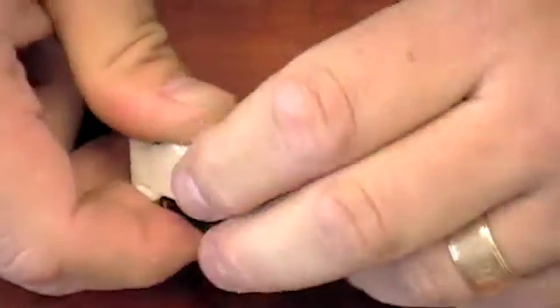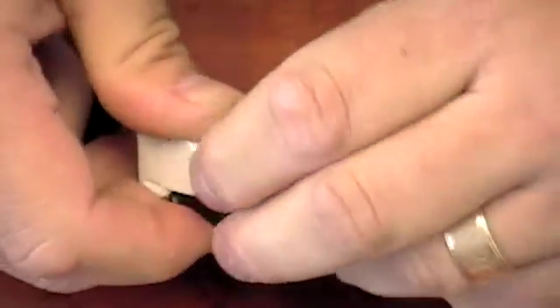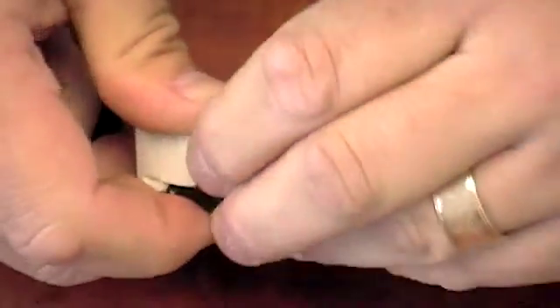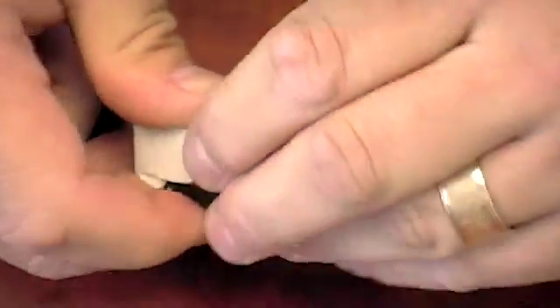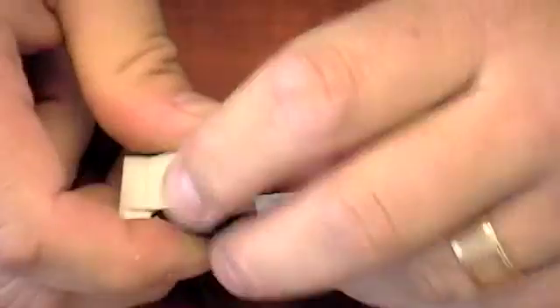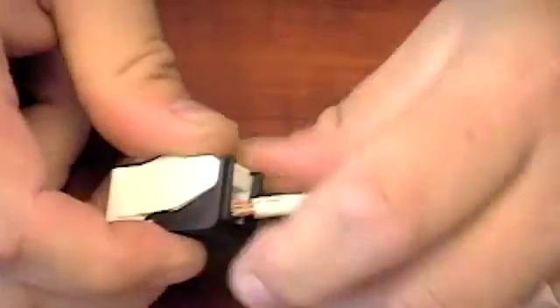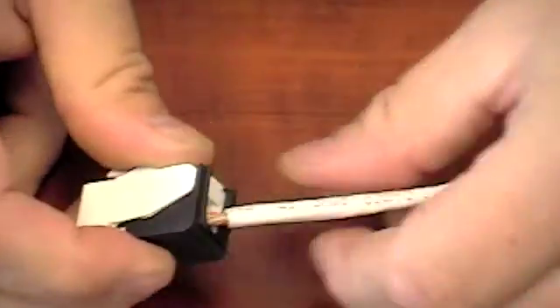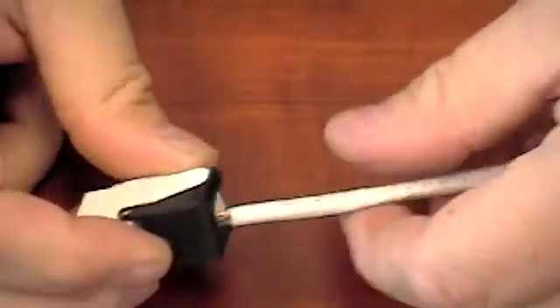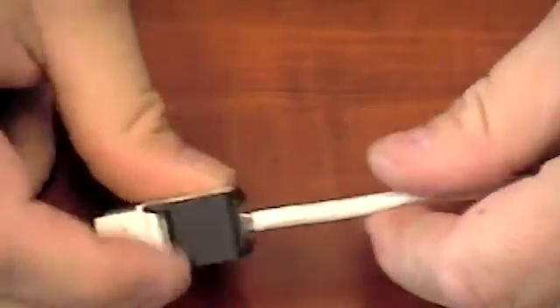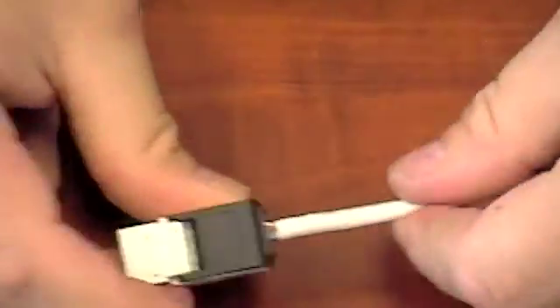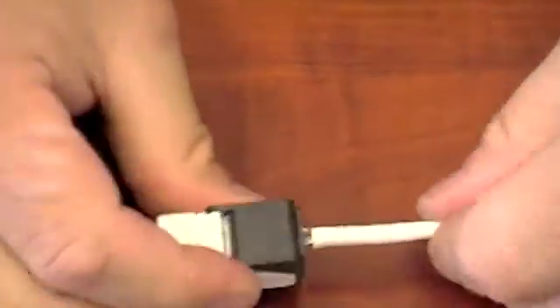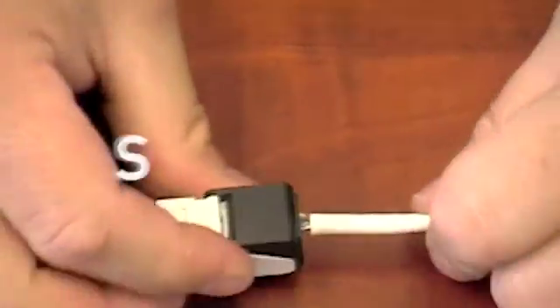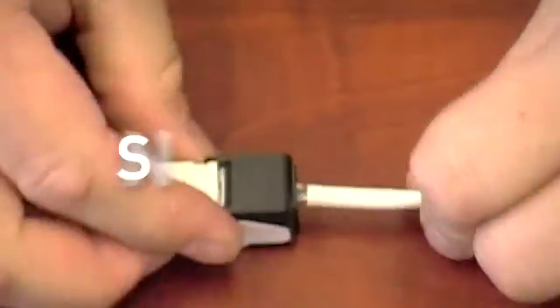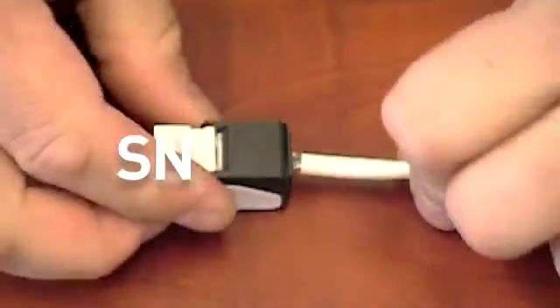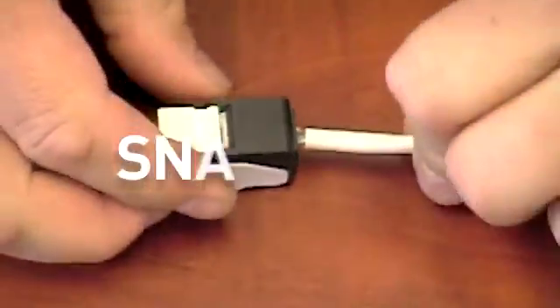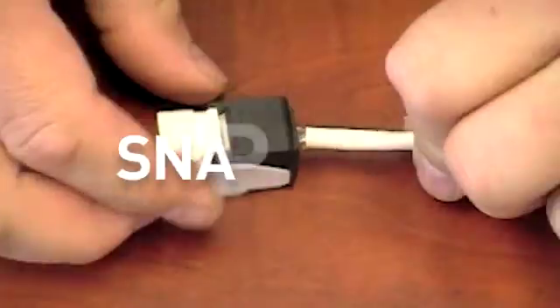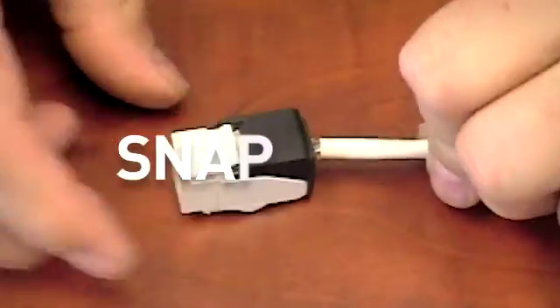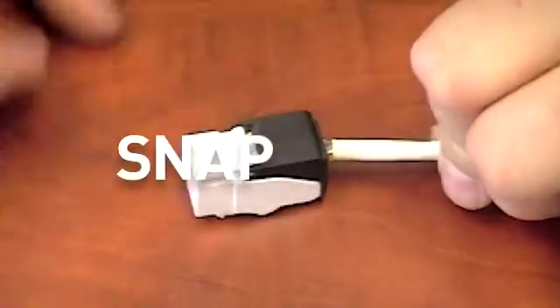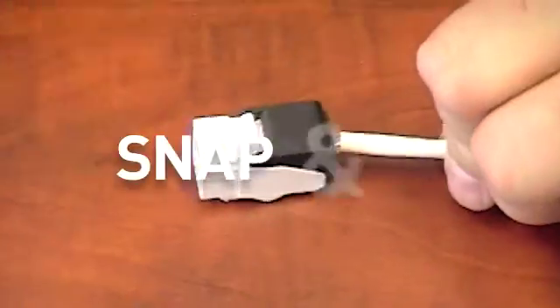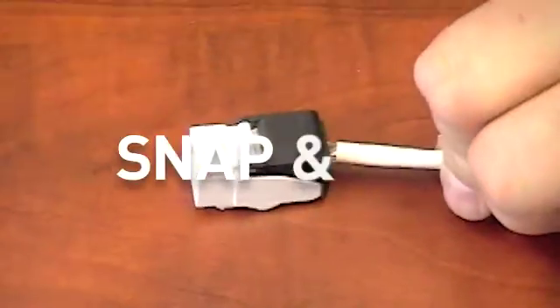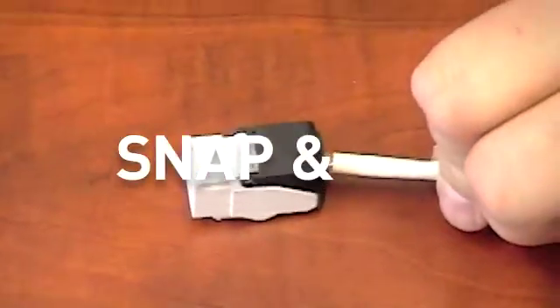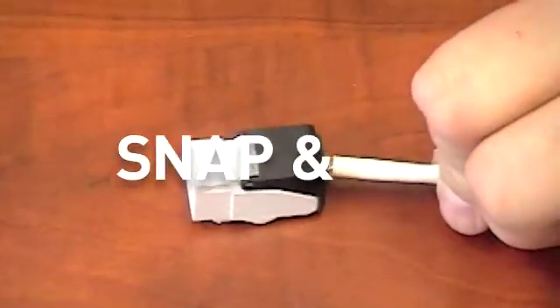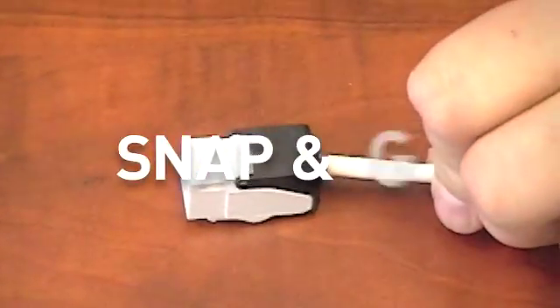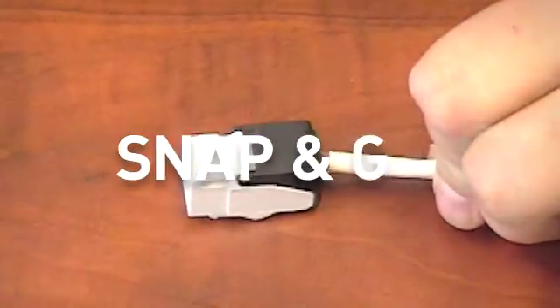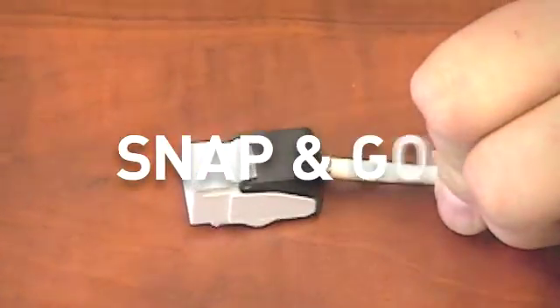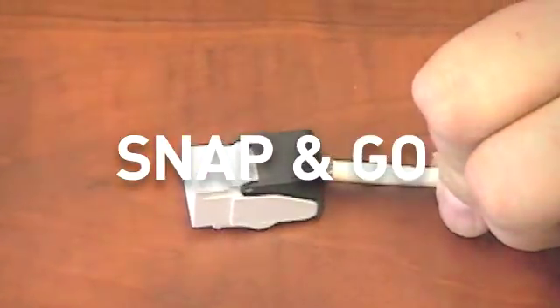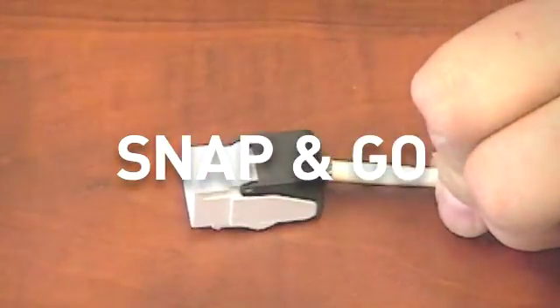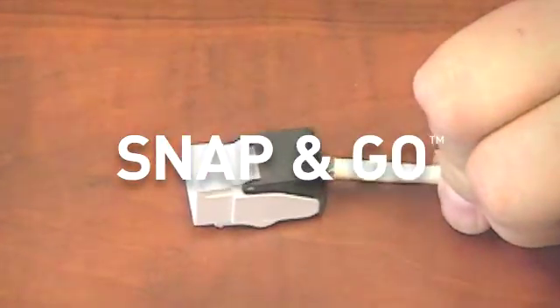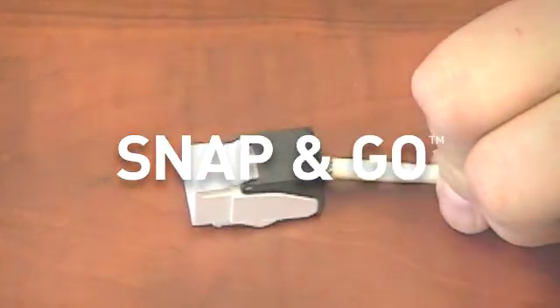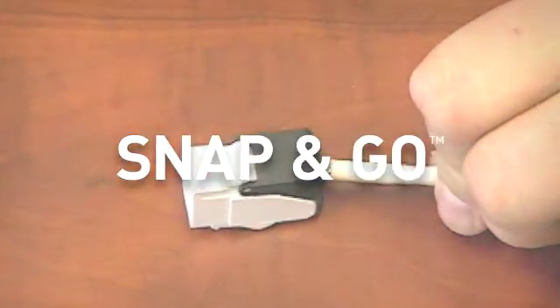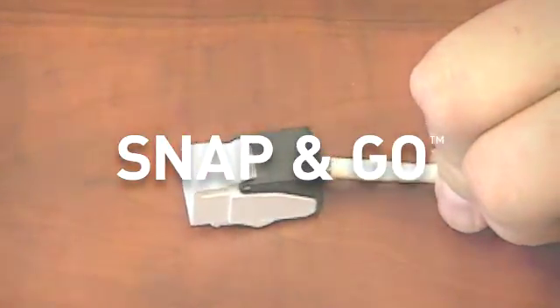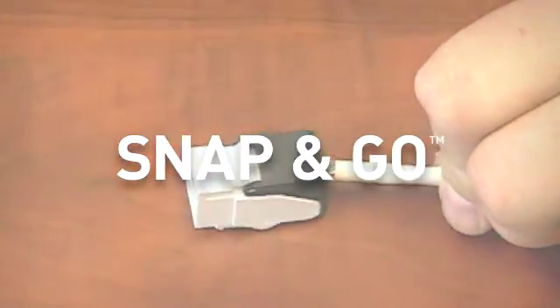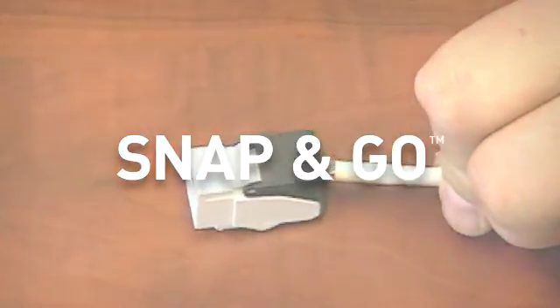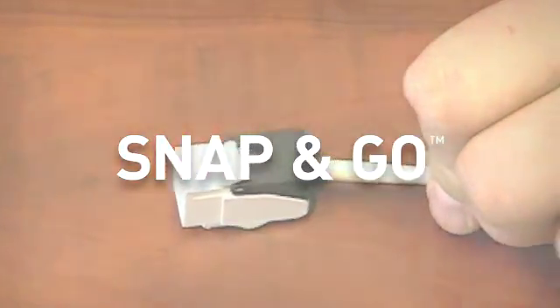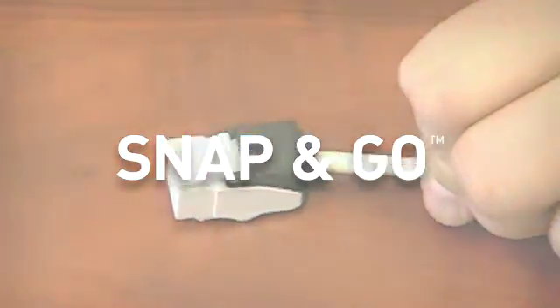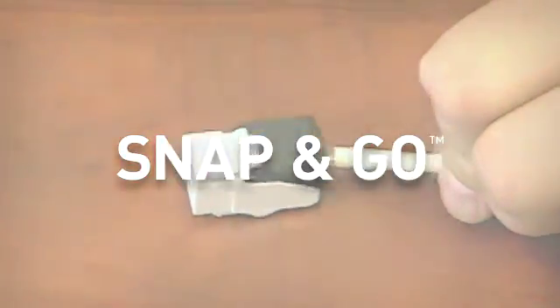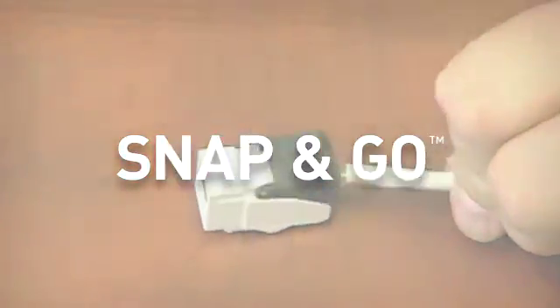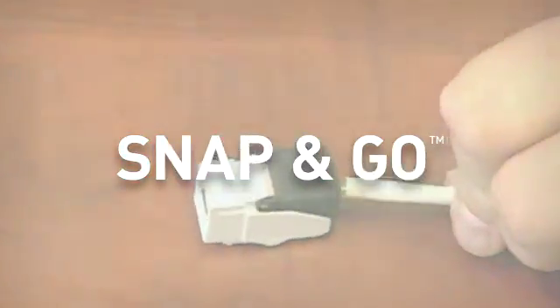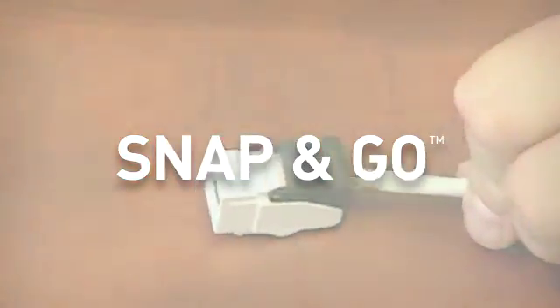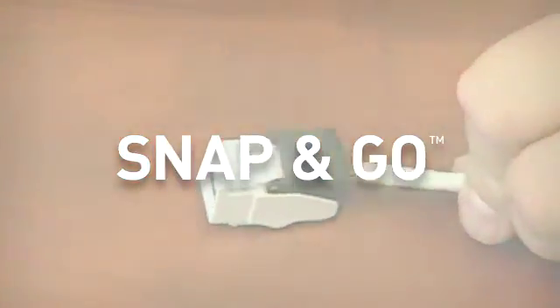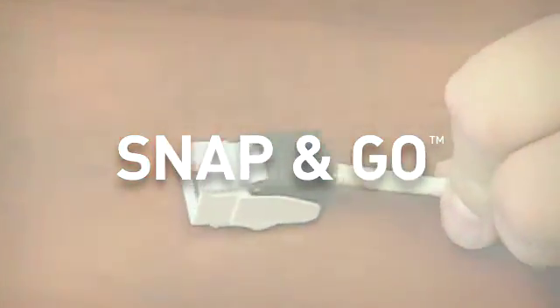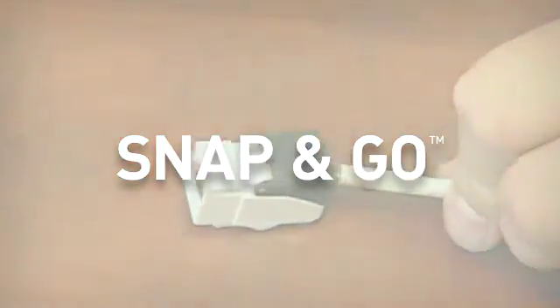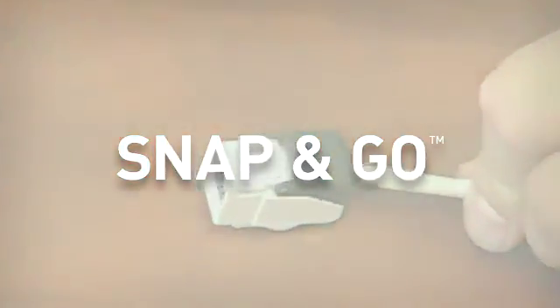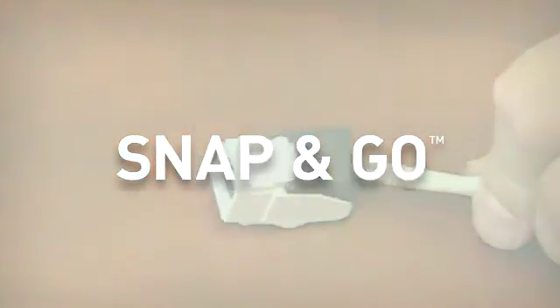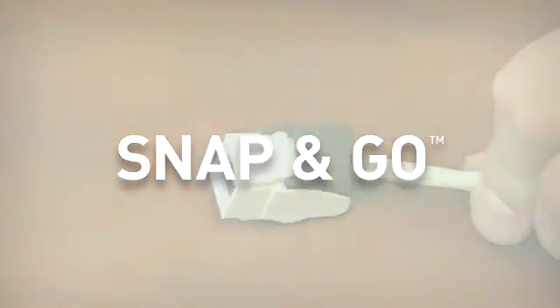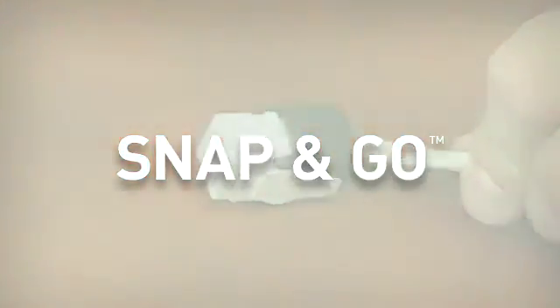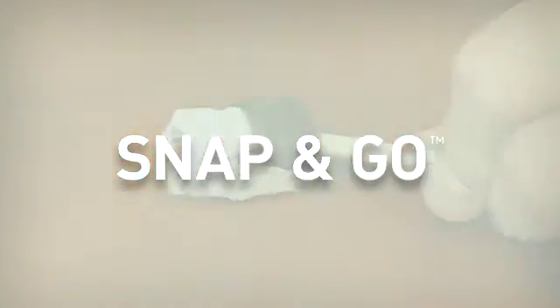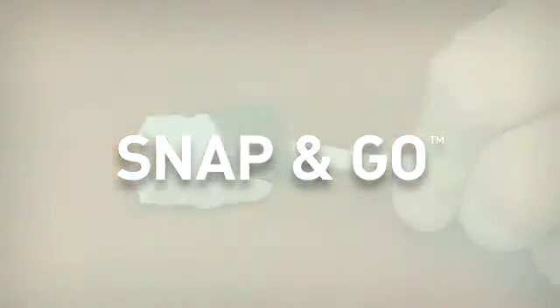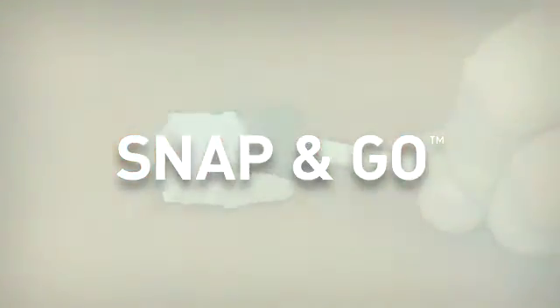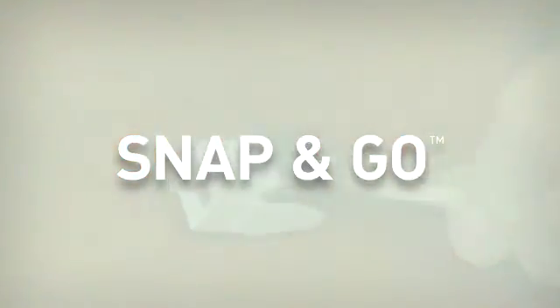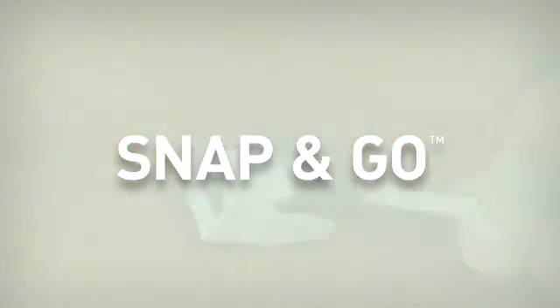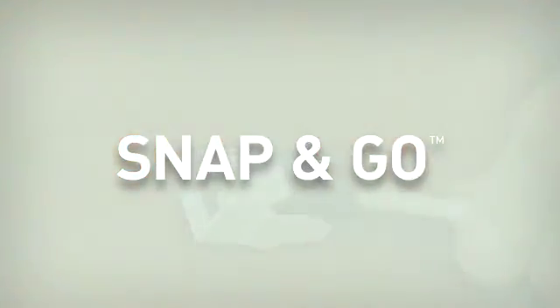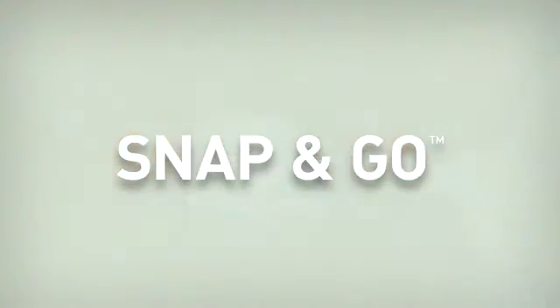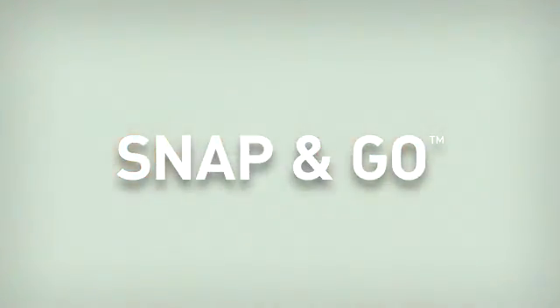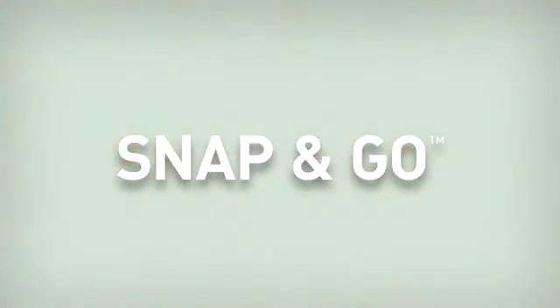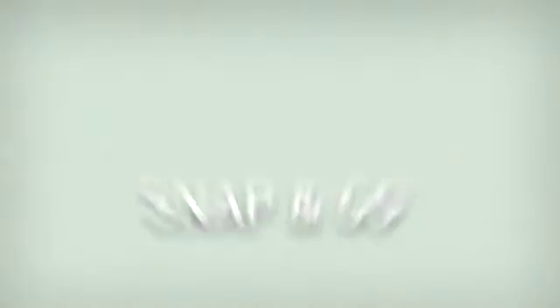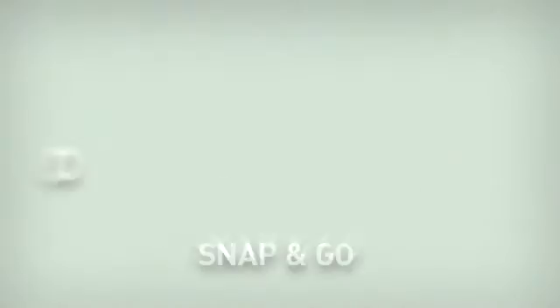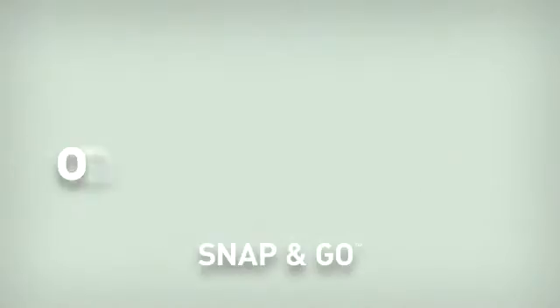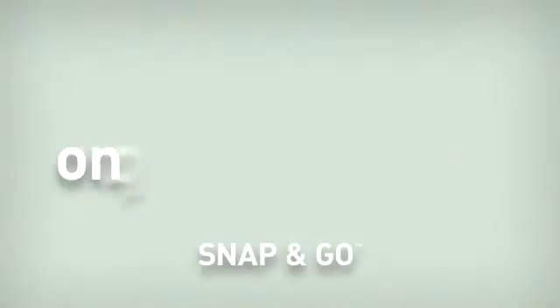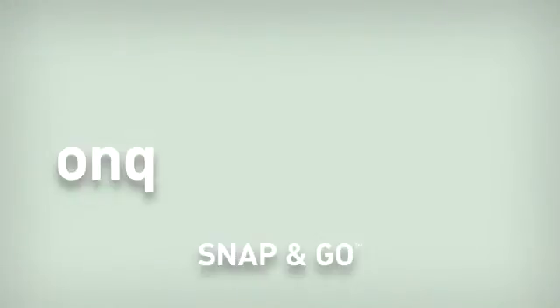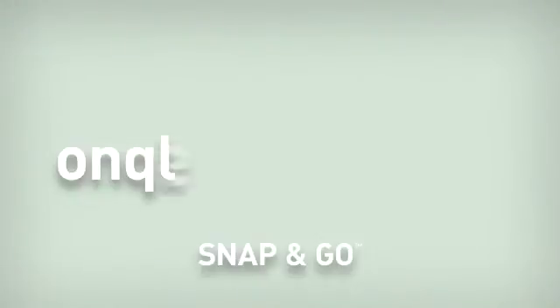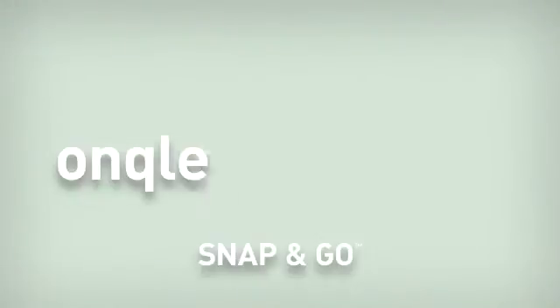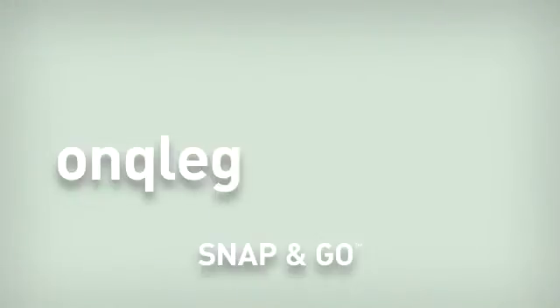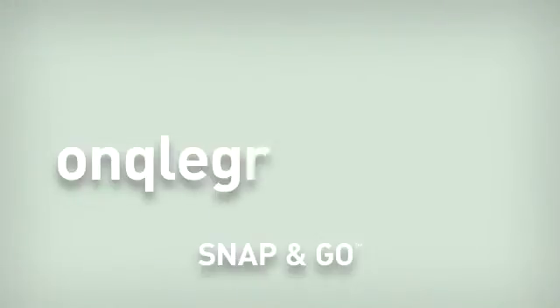To learn more about the Snap-n-Go products or any other On-Q connectivity products, check out OnQlegrand.com.